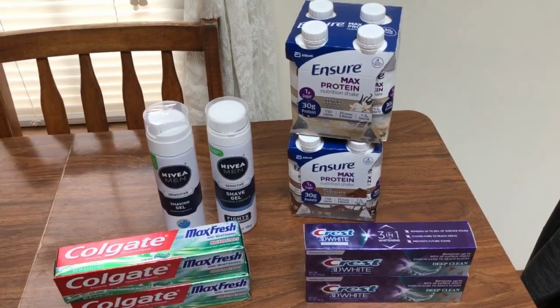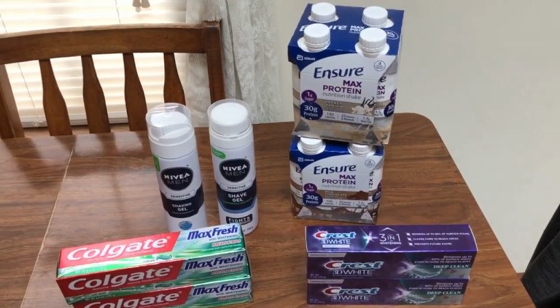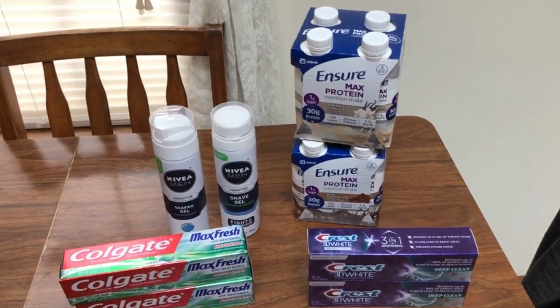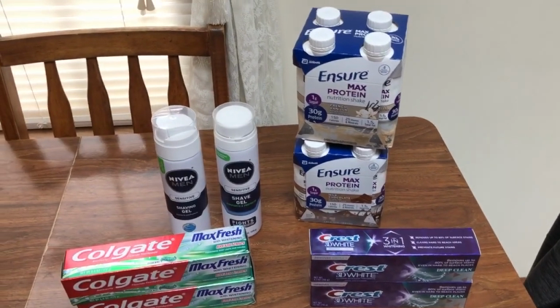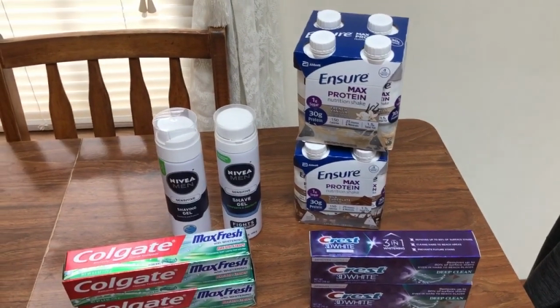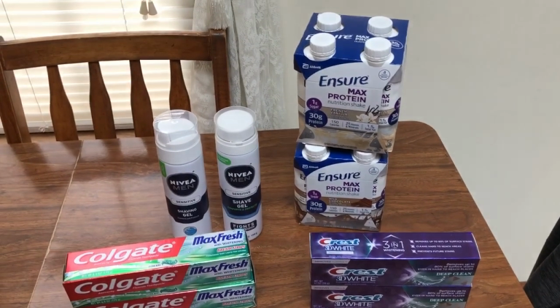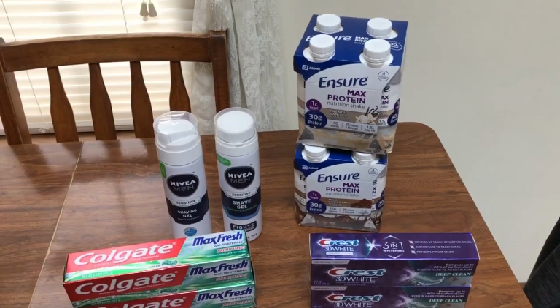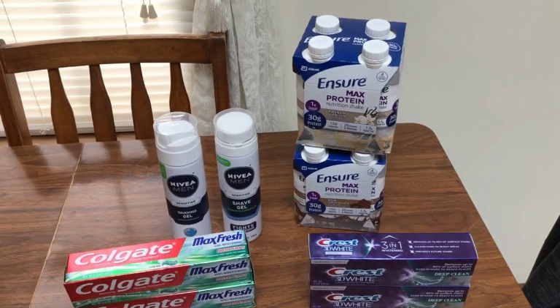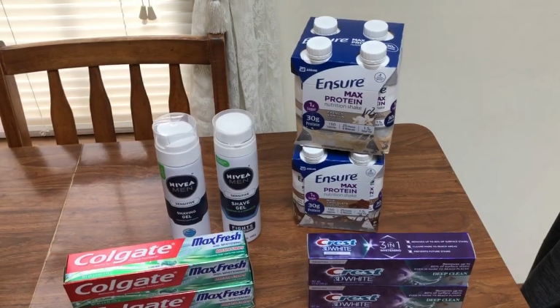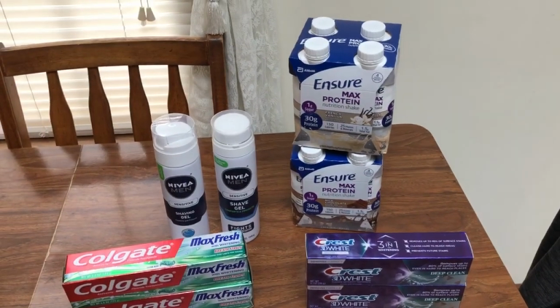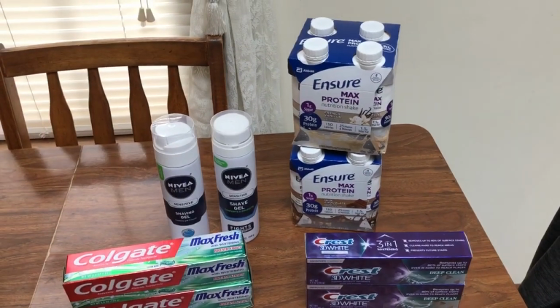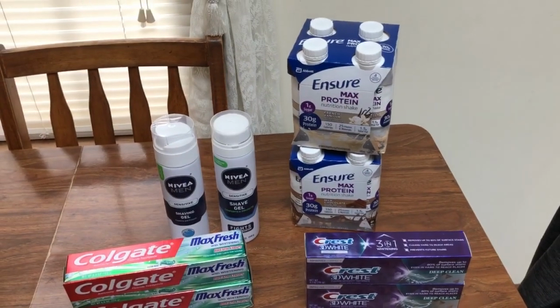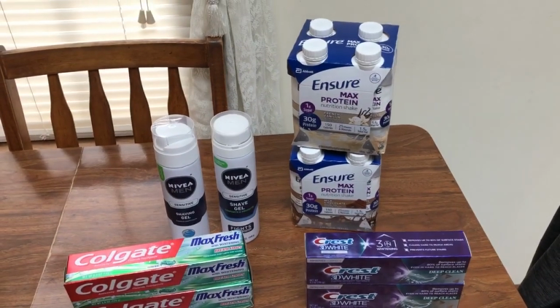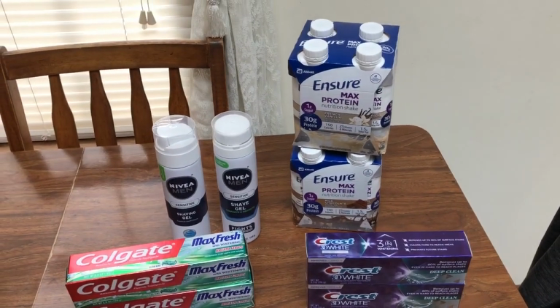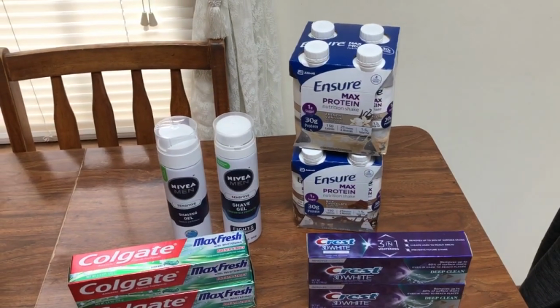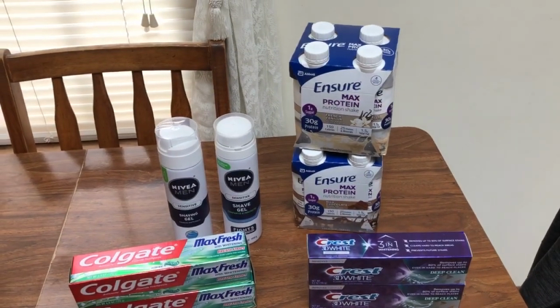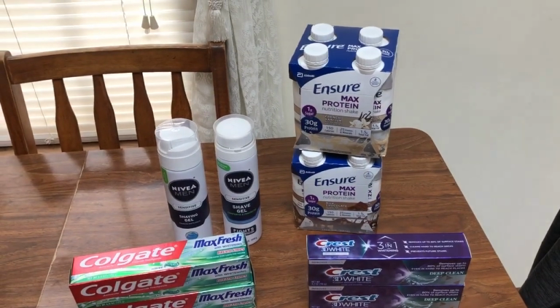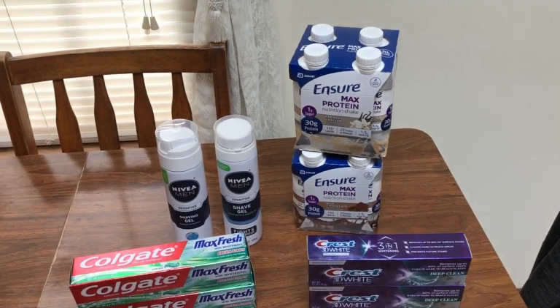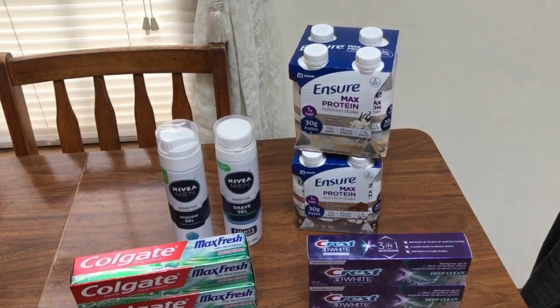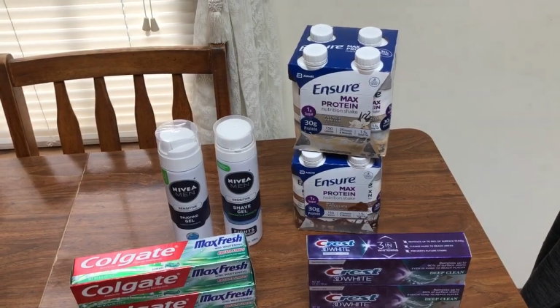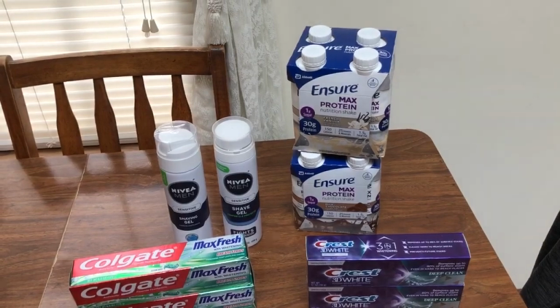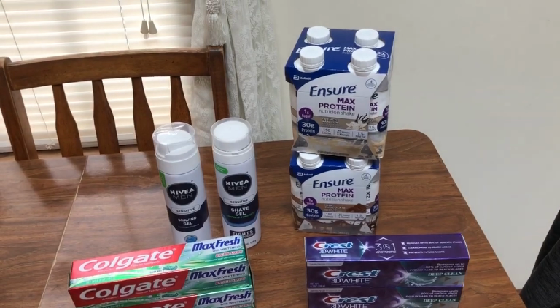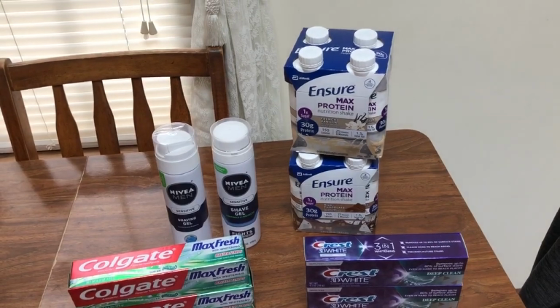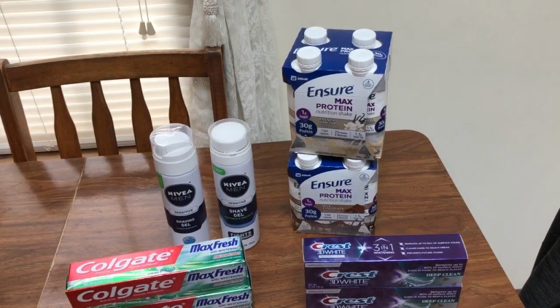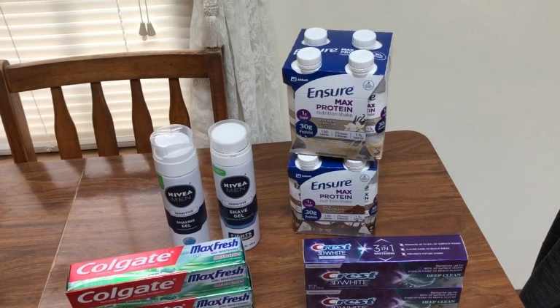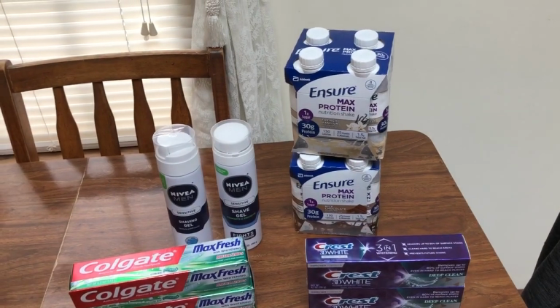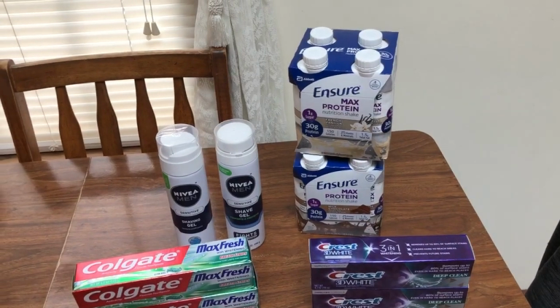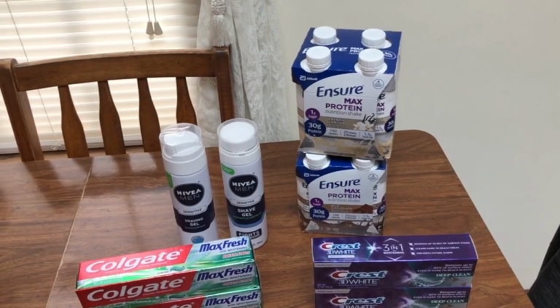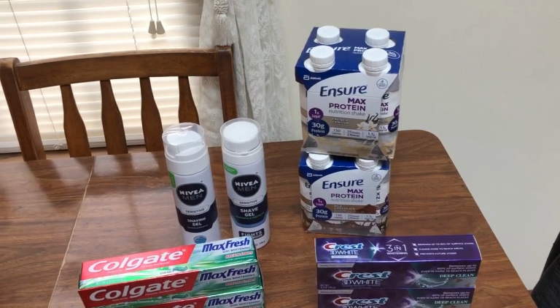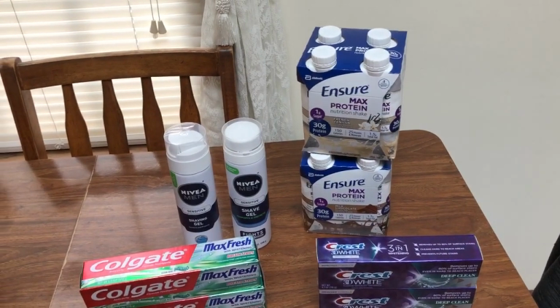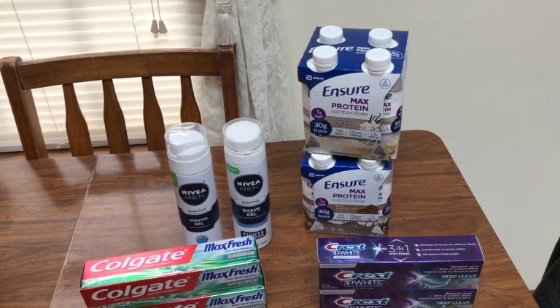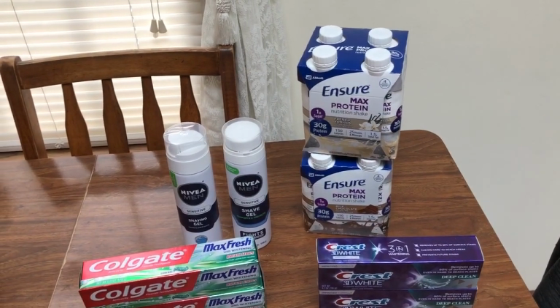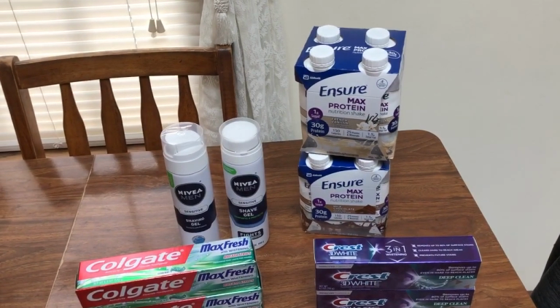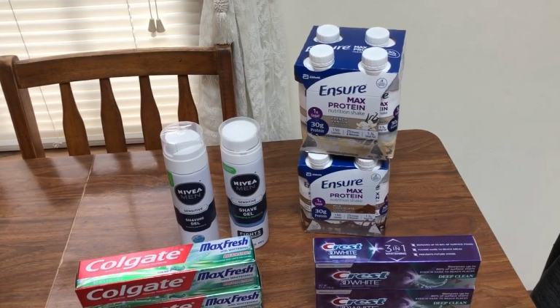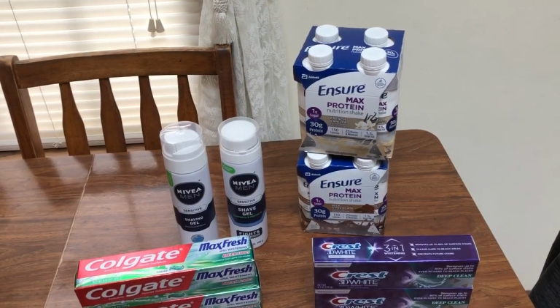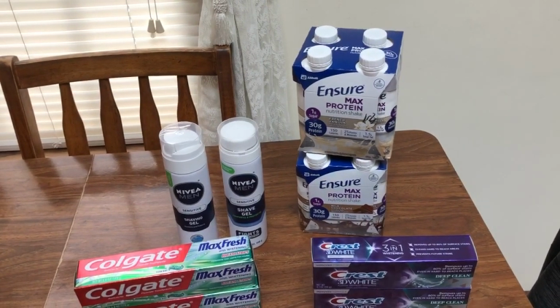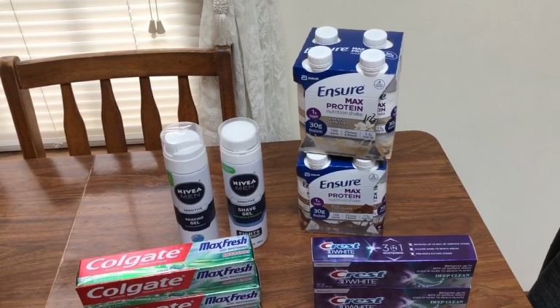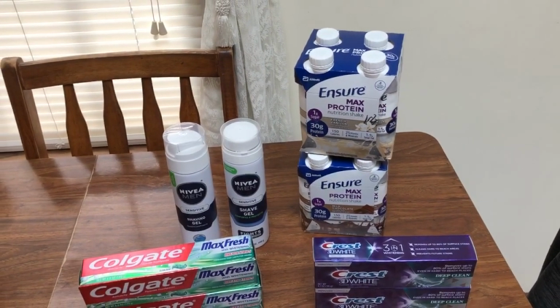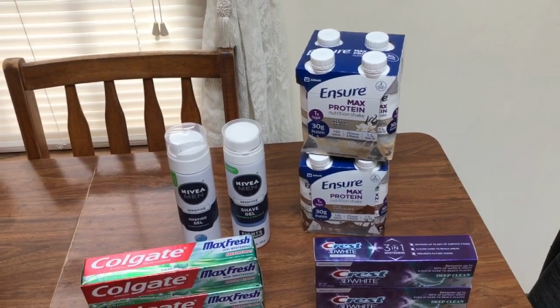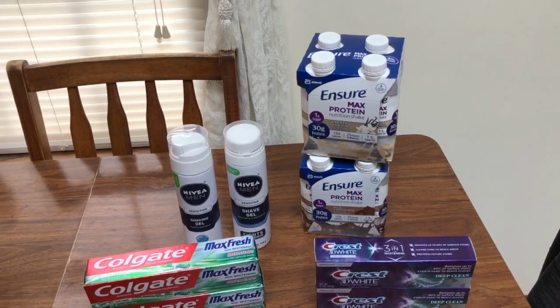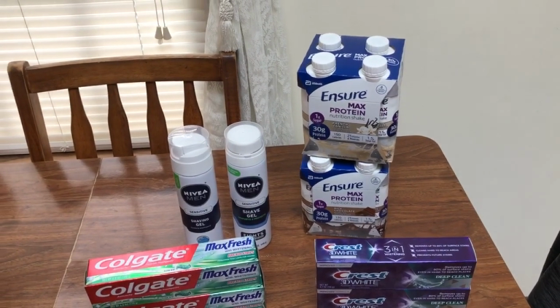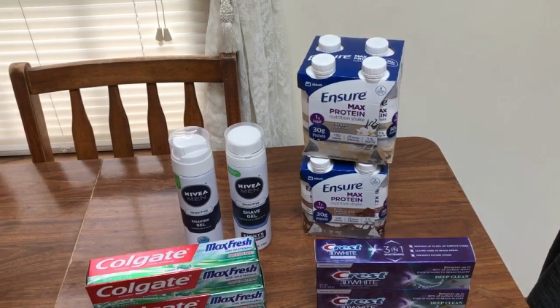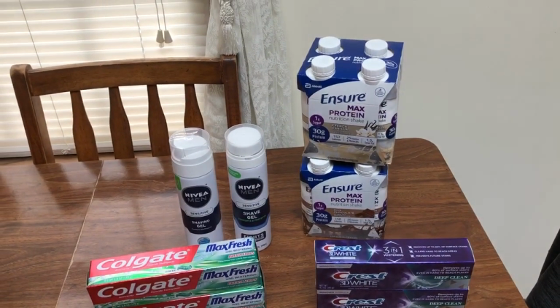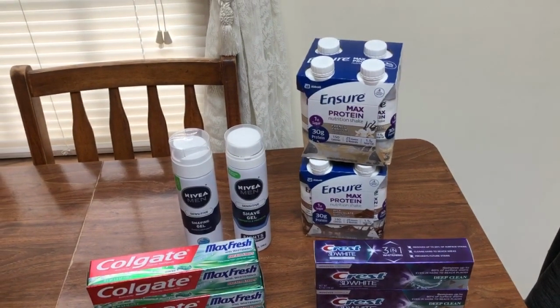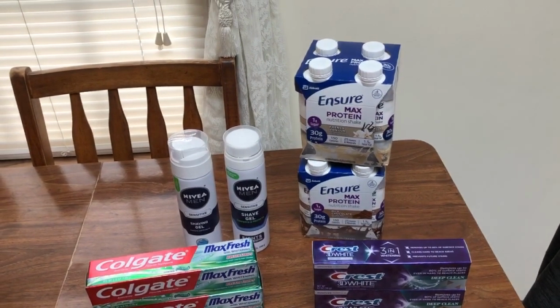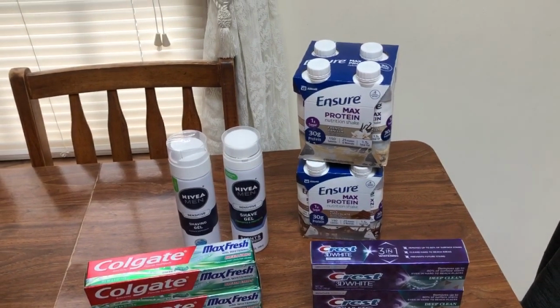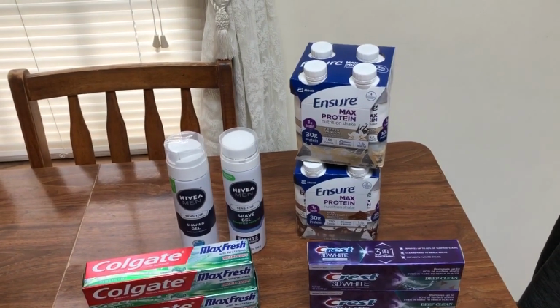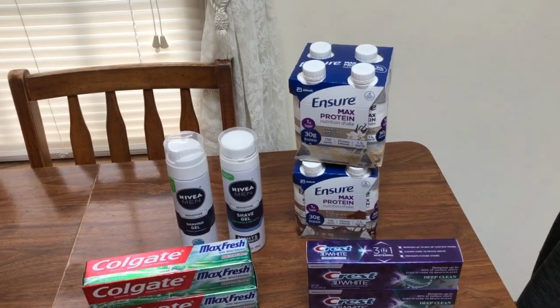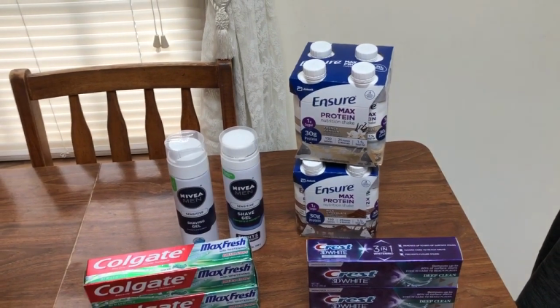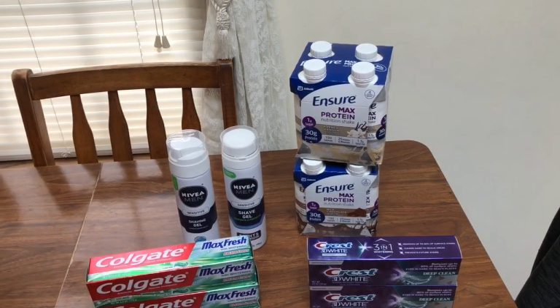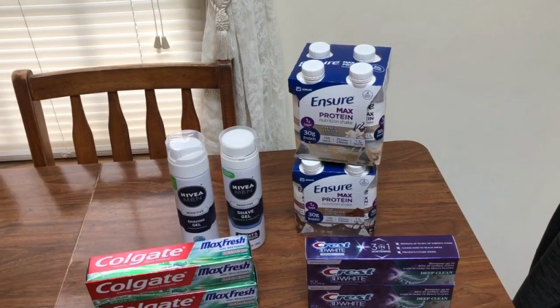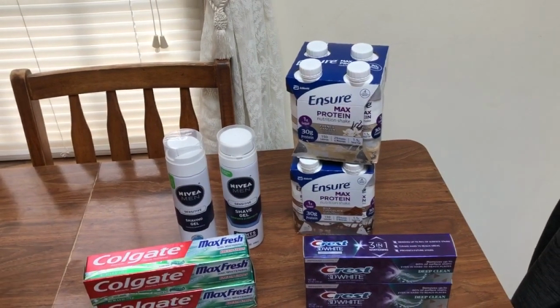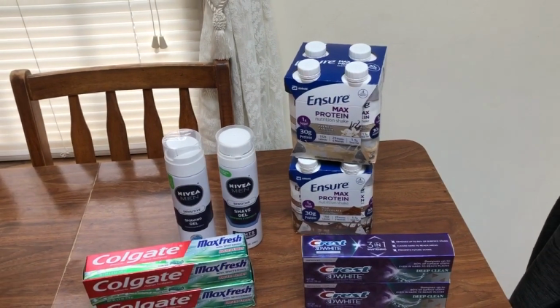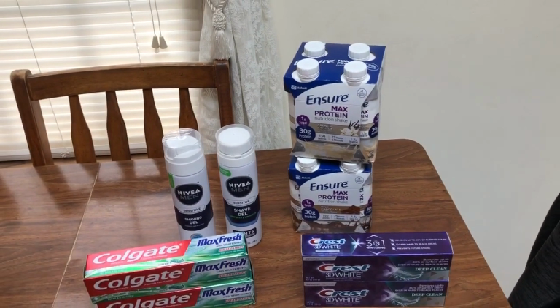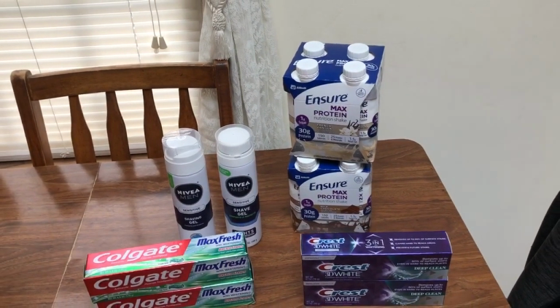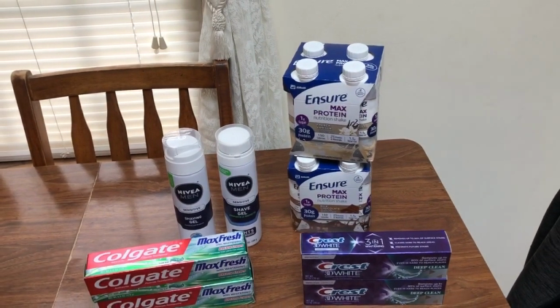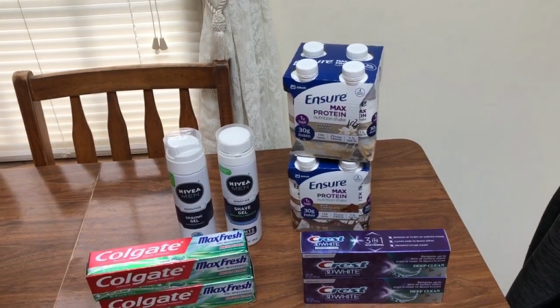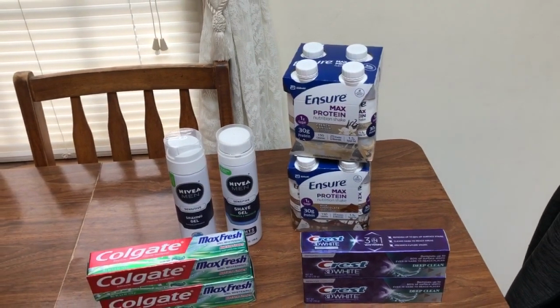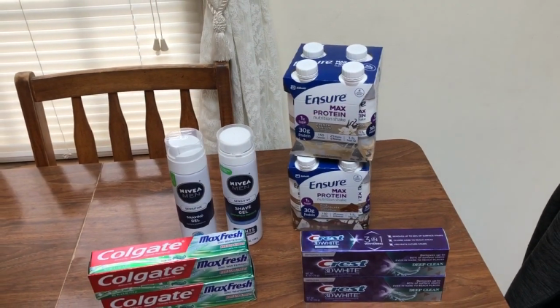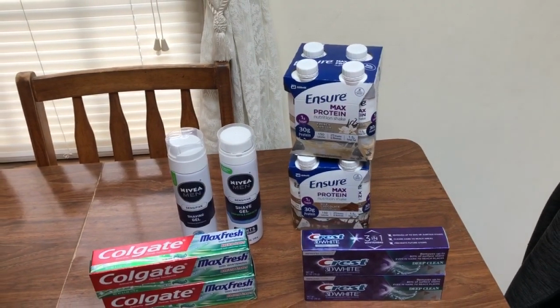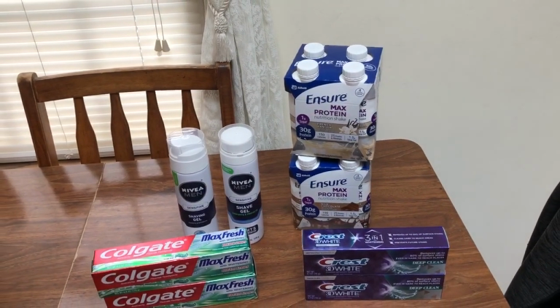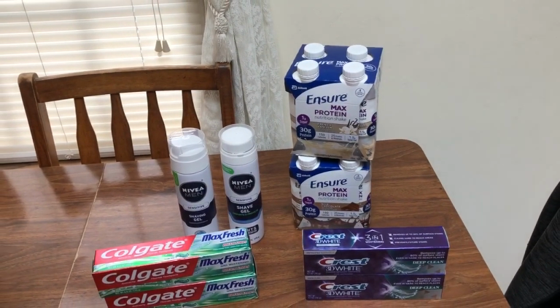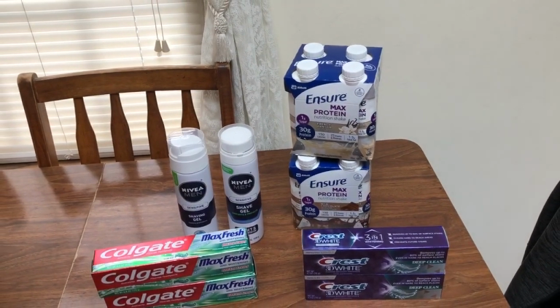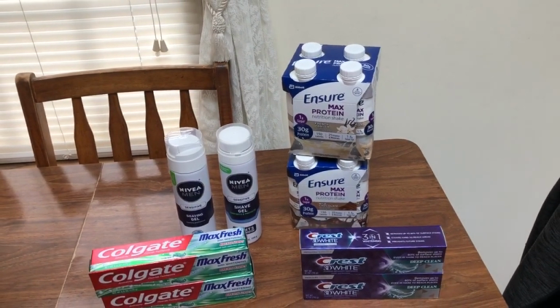So that's it for me for Walgreens. Definitely use those coupons if you have them, guys — you can get some really, really great savings.